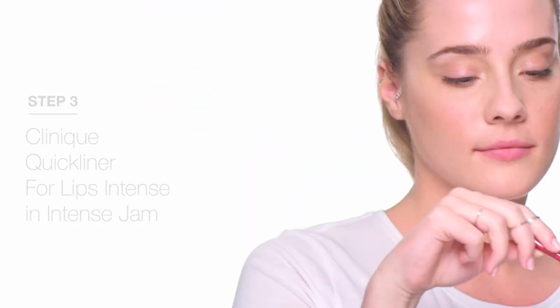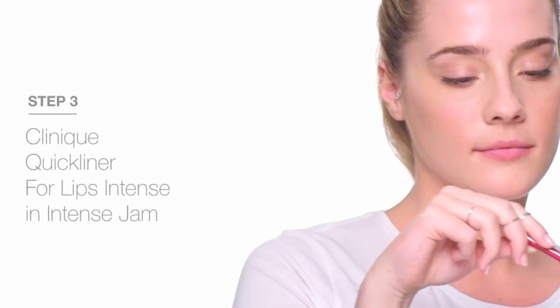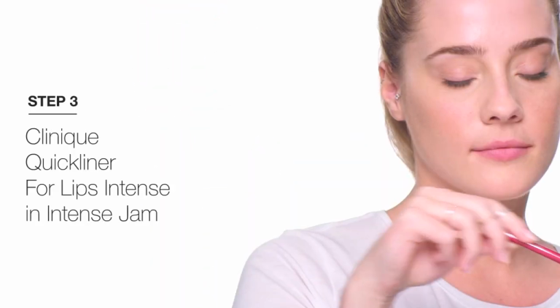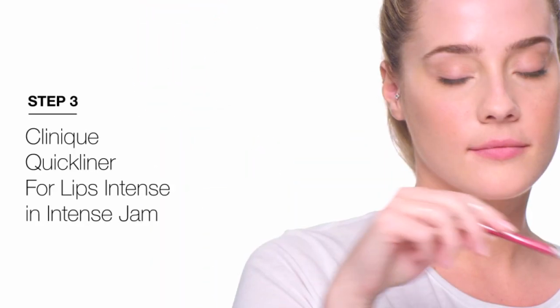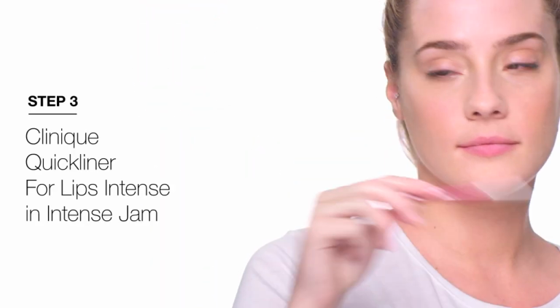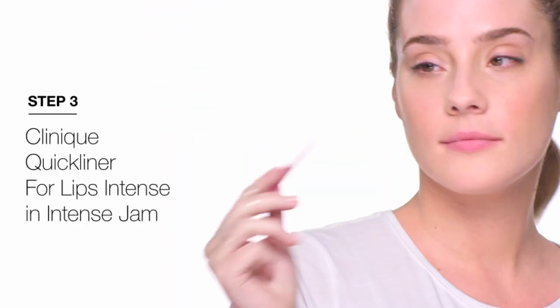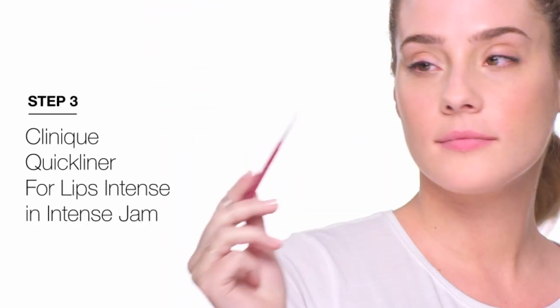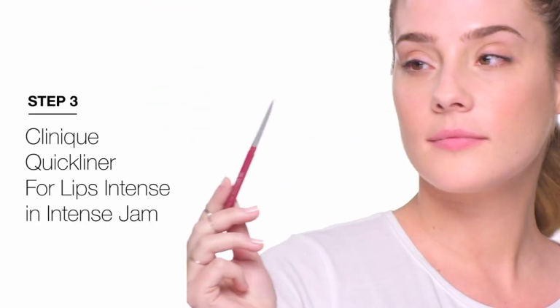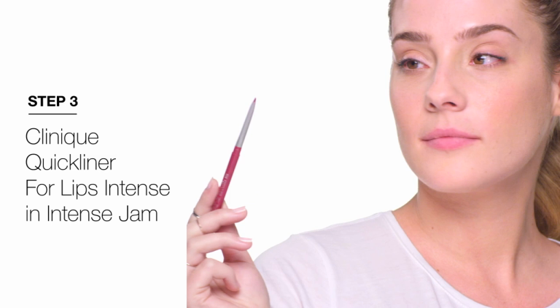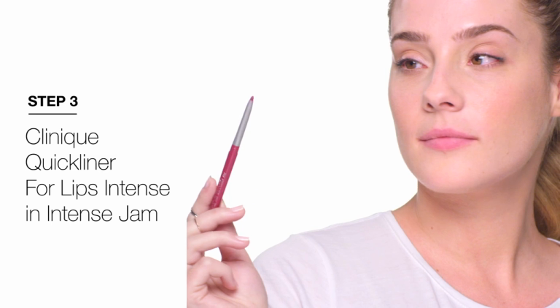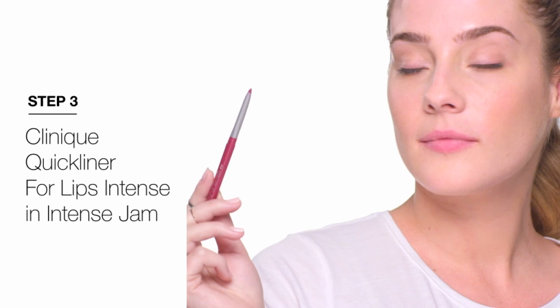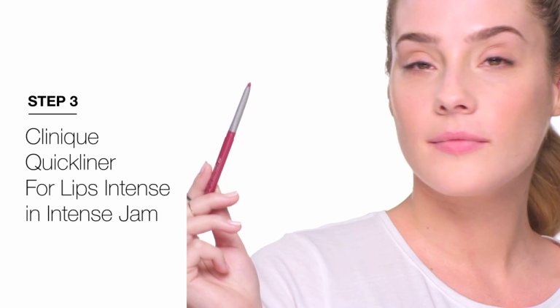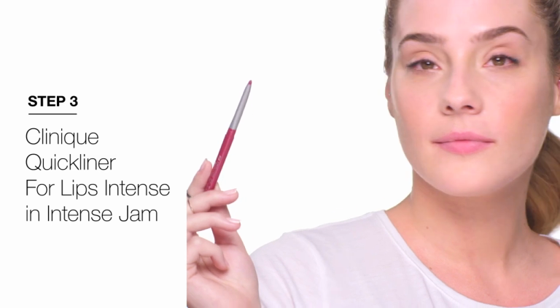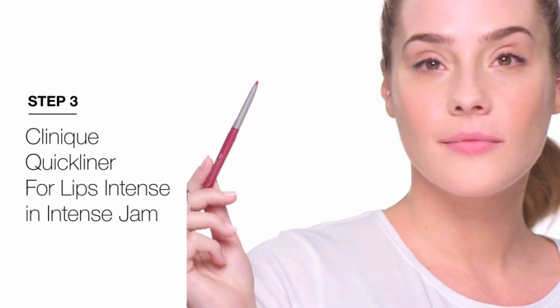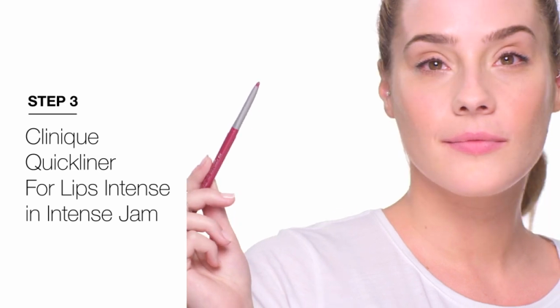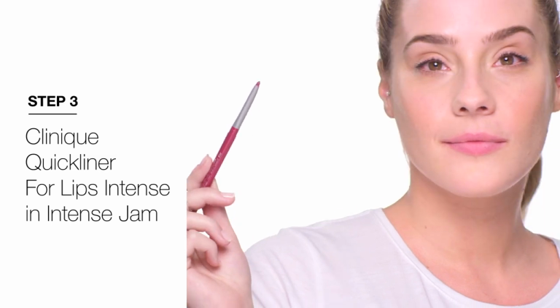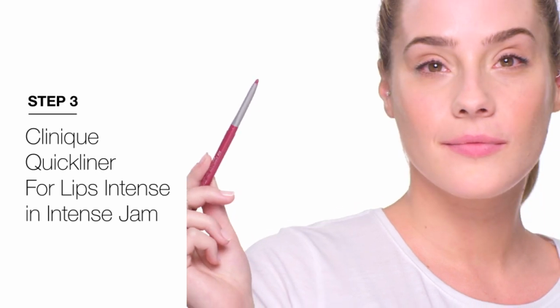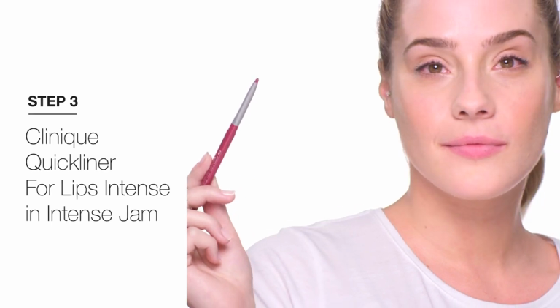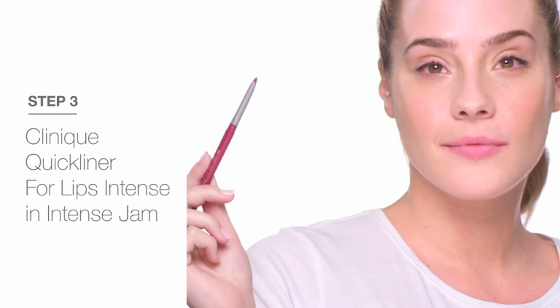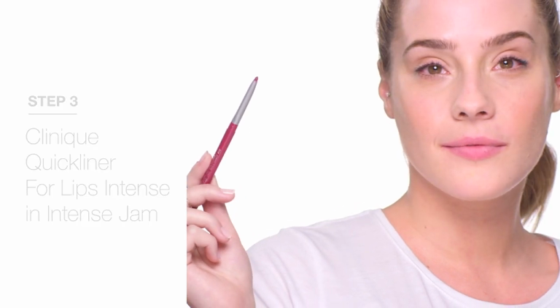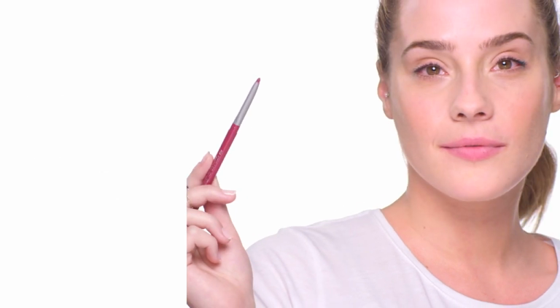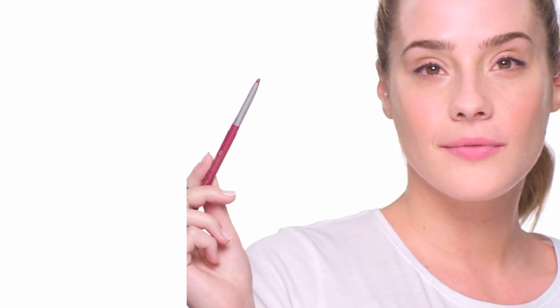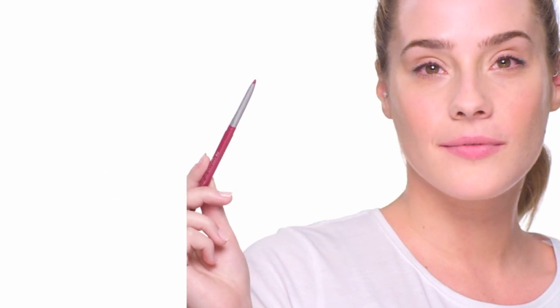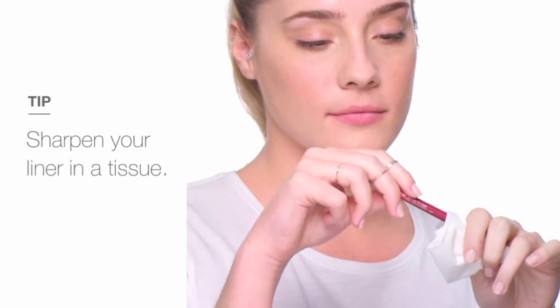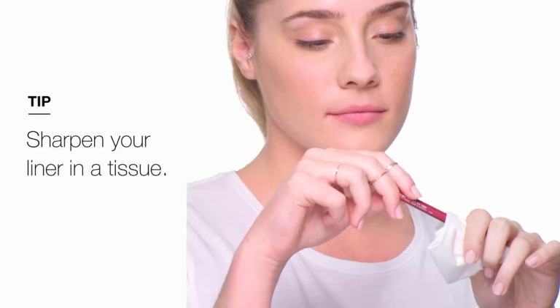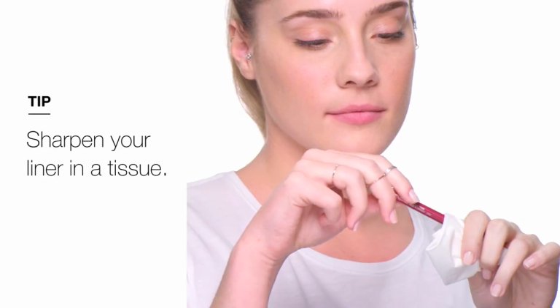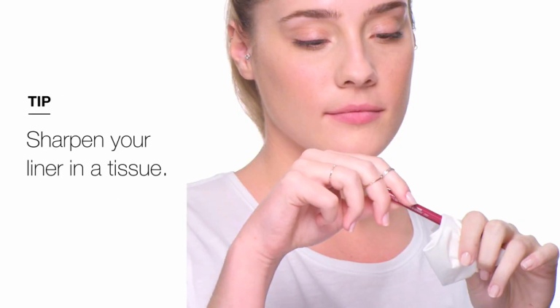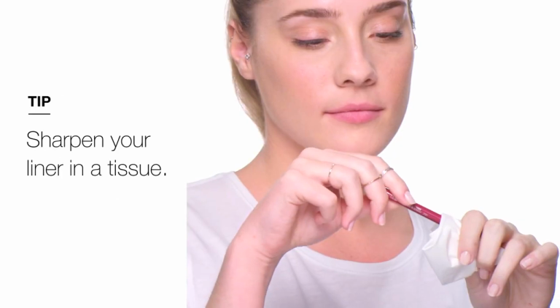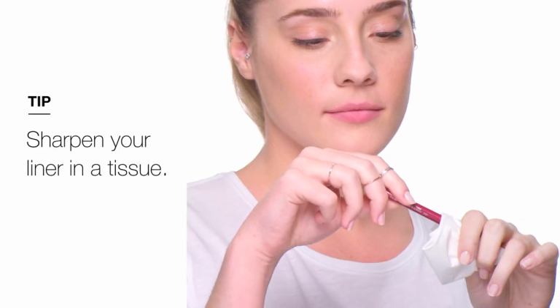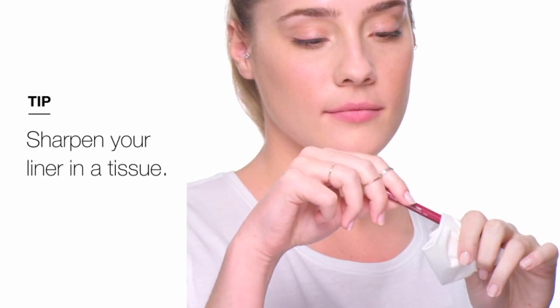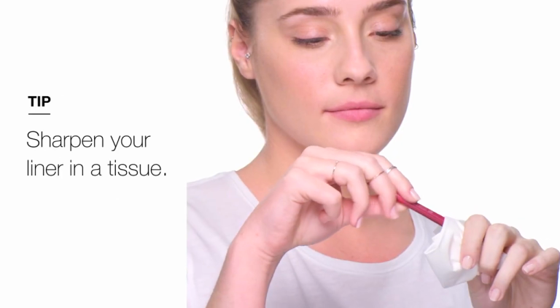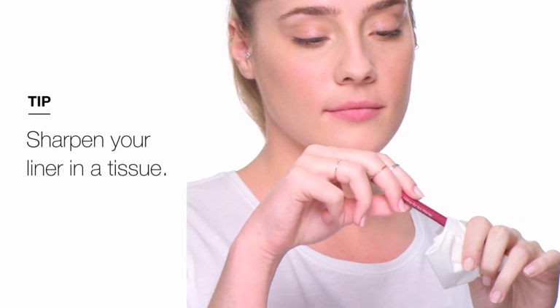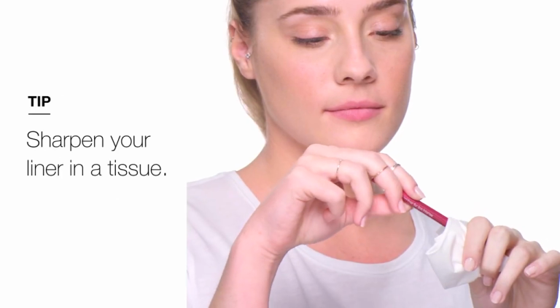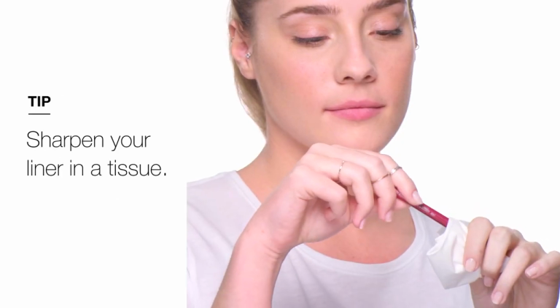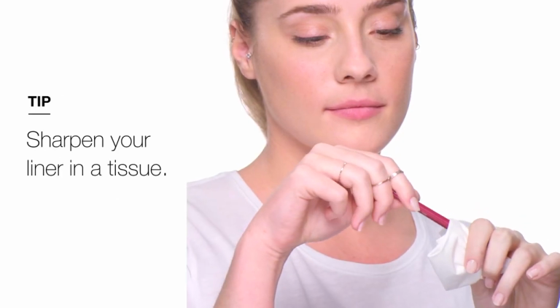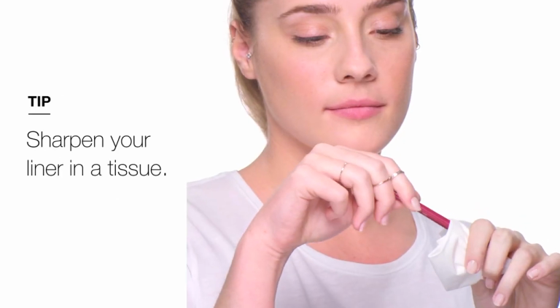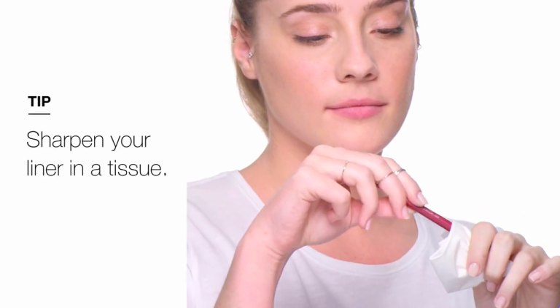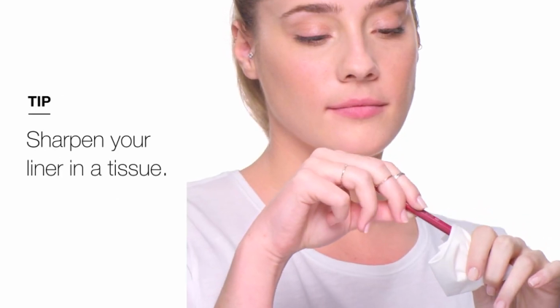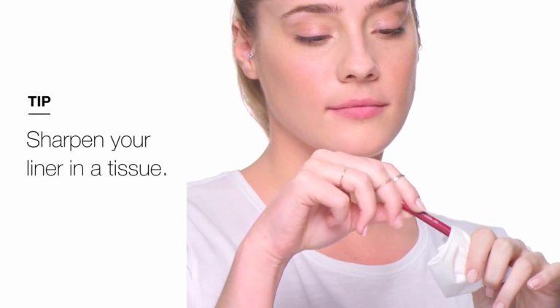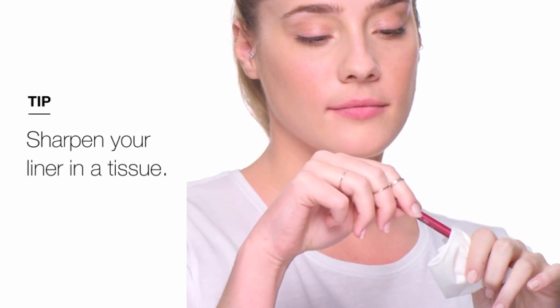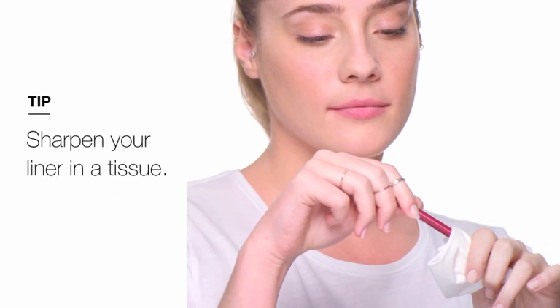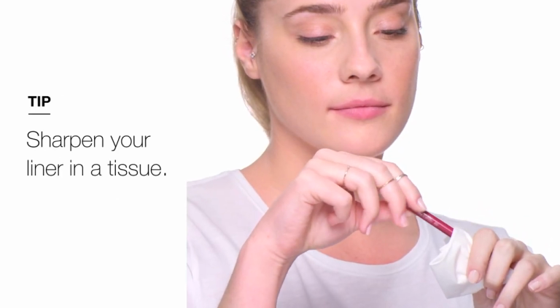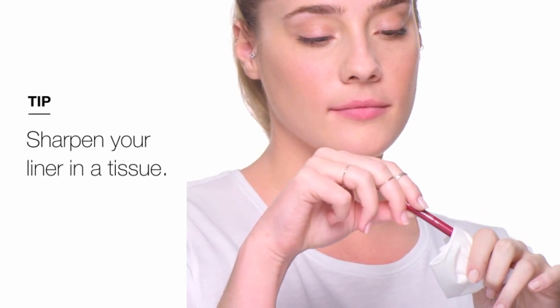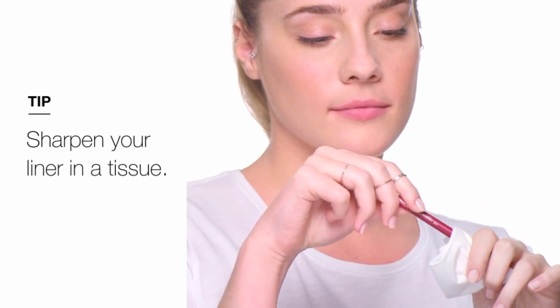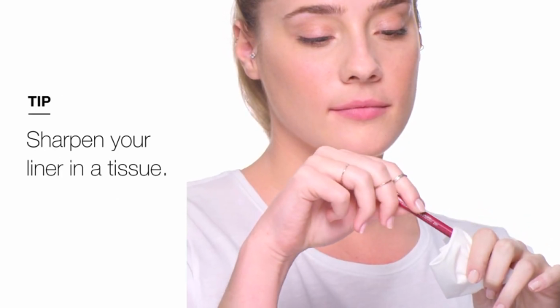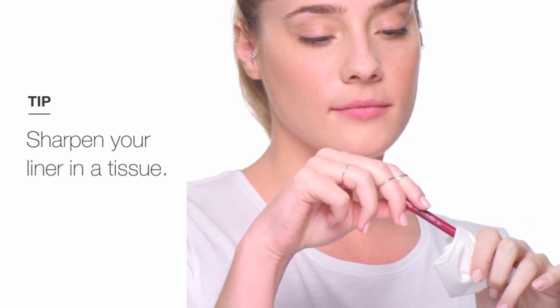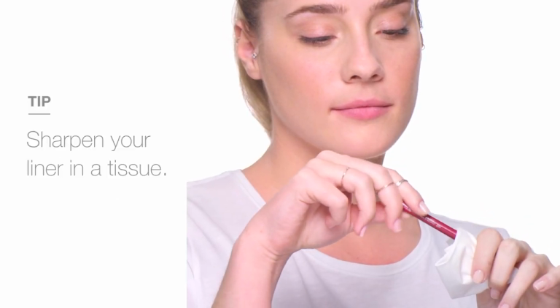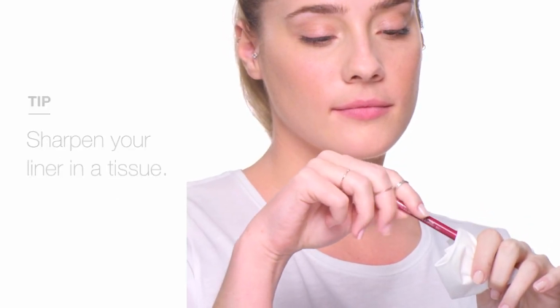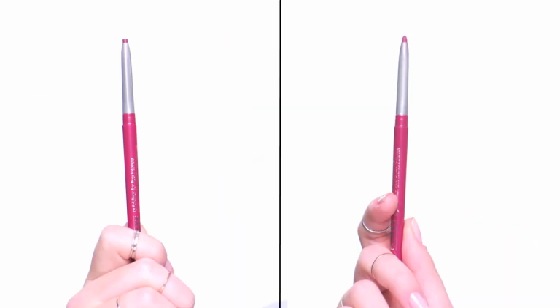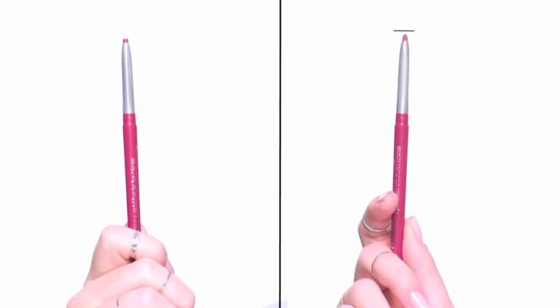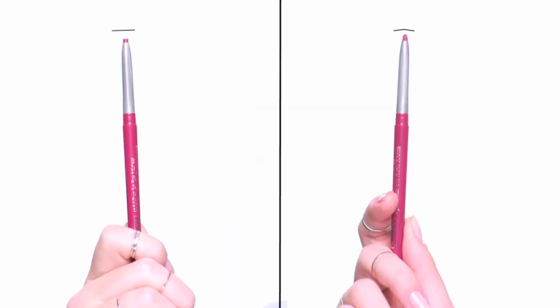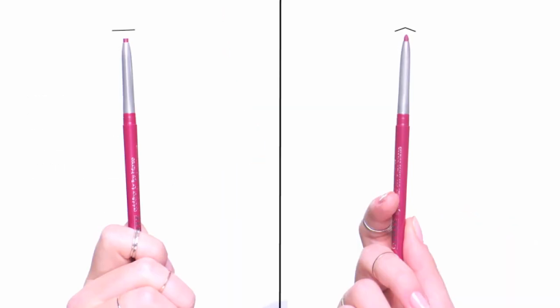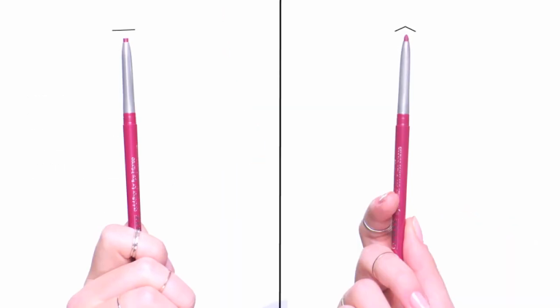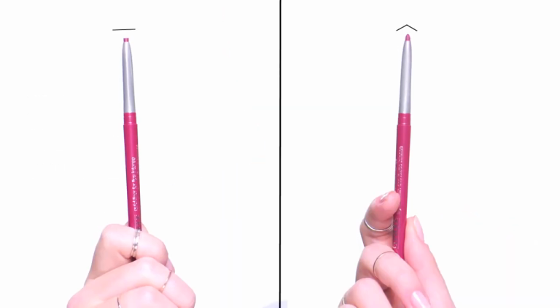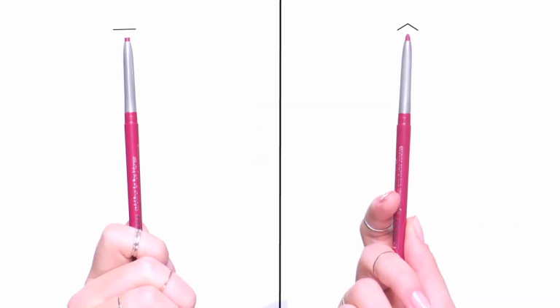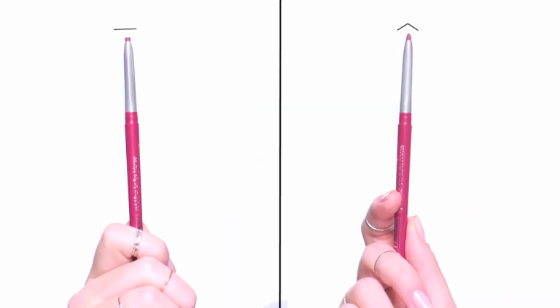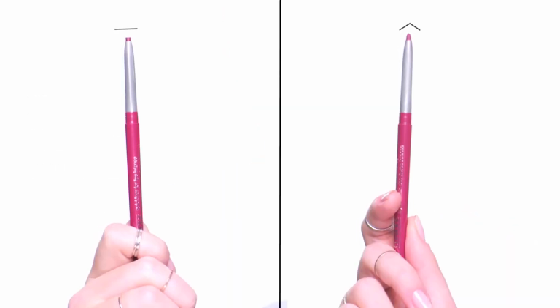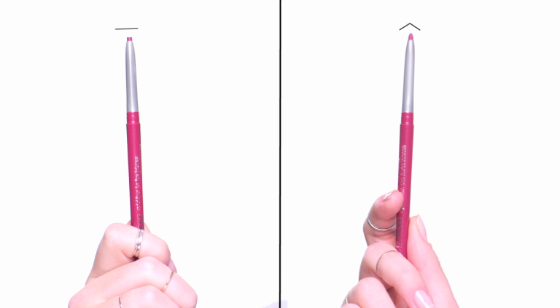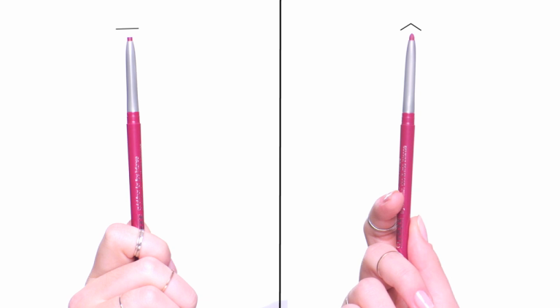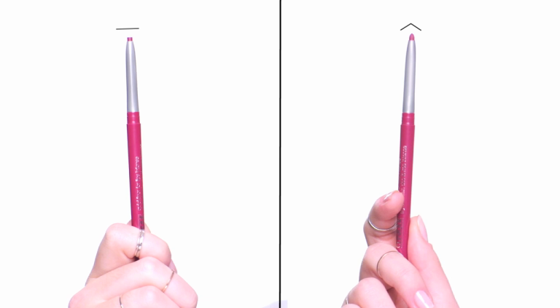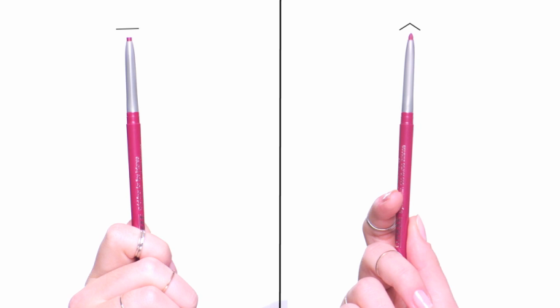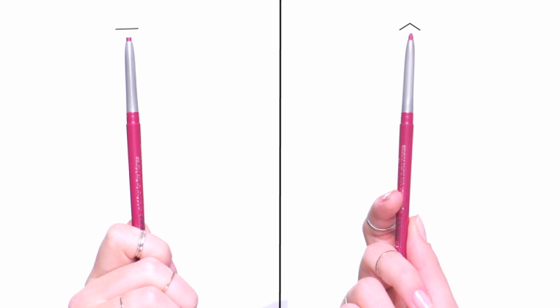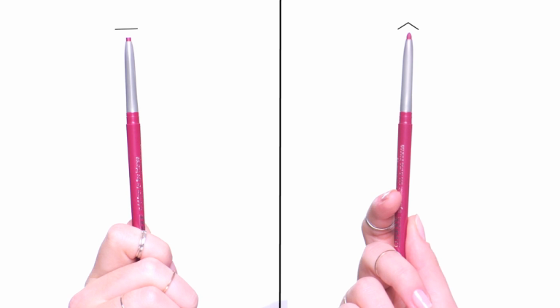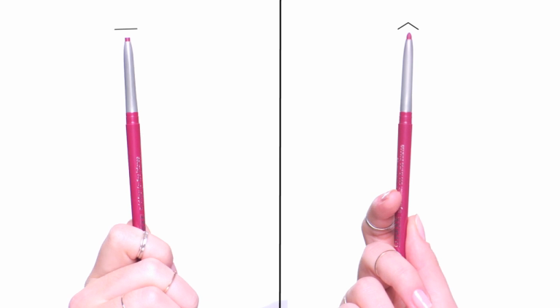First, I'm going to start with lip liner. Another cool trick? Twist the tip of your liner in a tissue to sharpen it — you'll get better results.